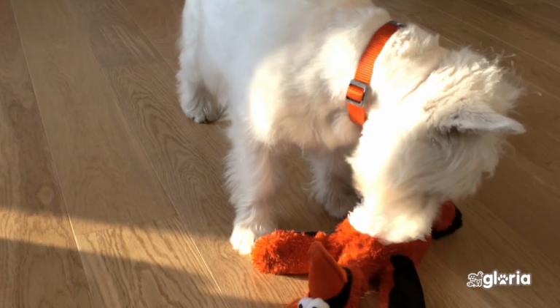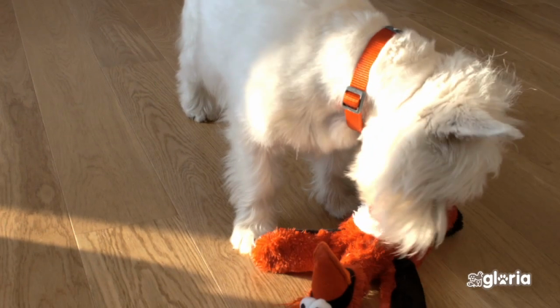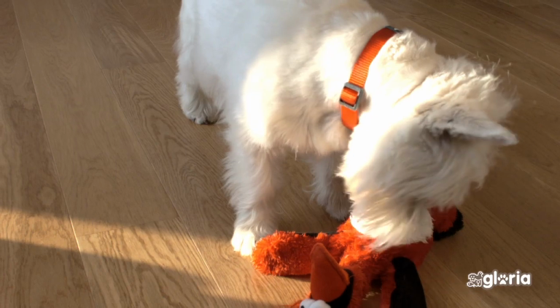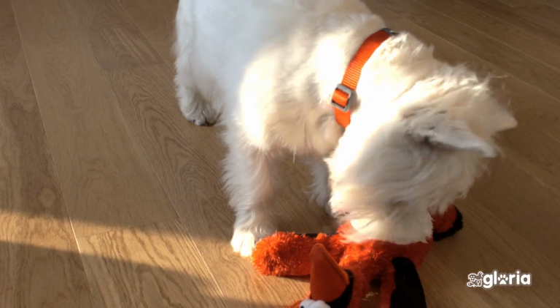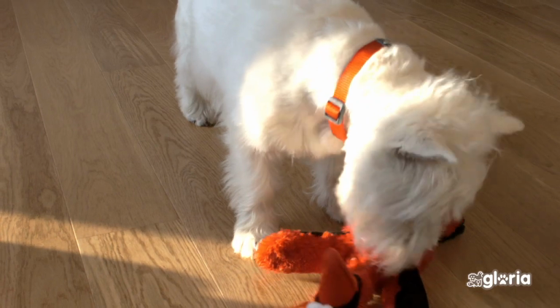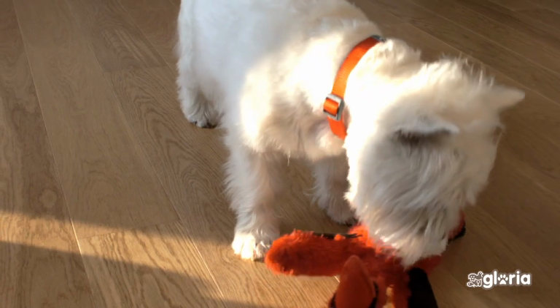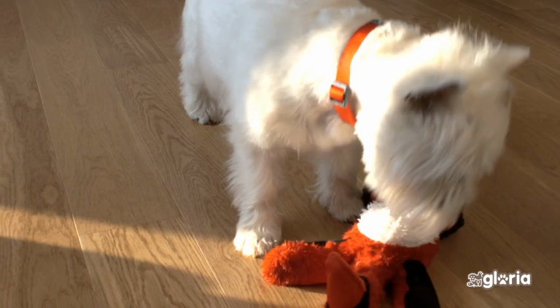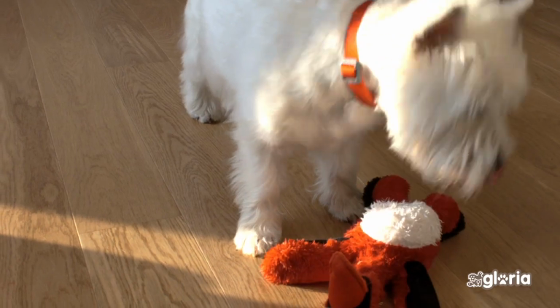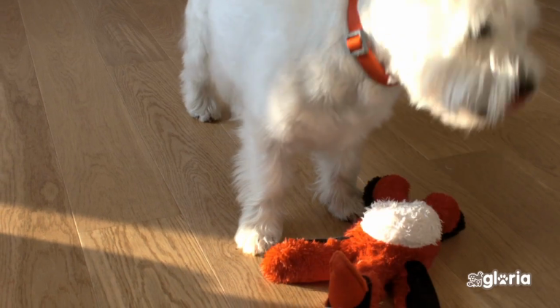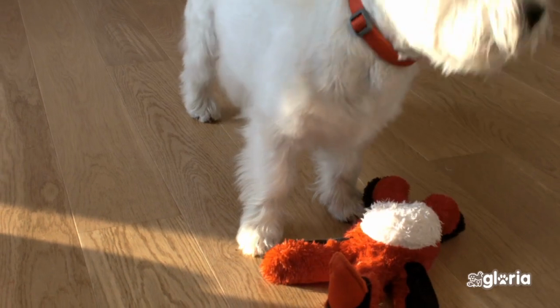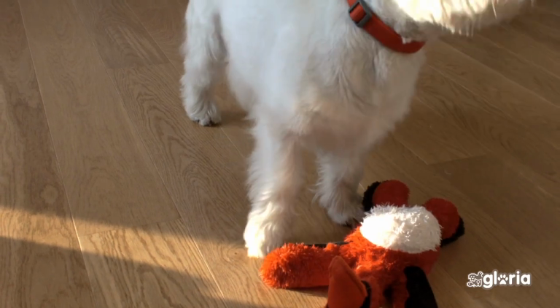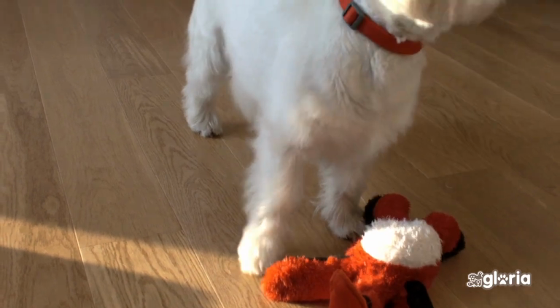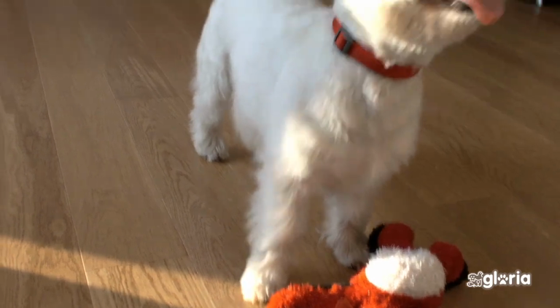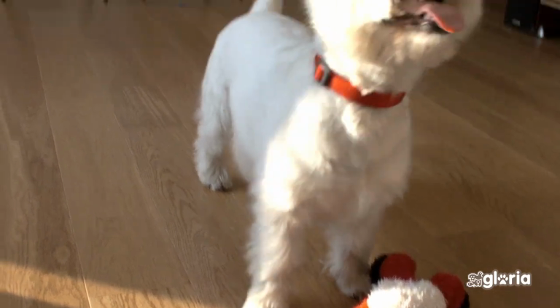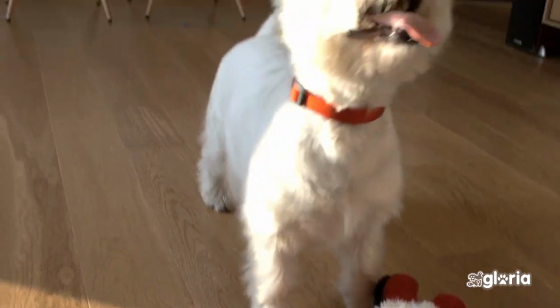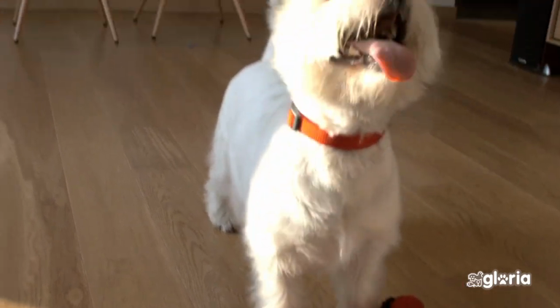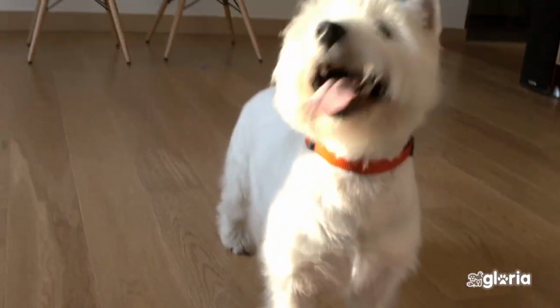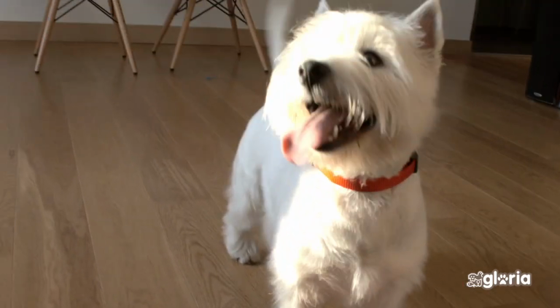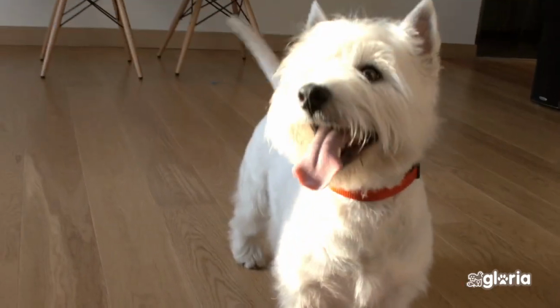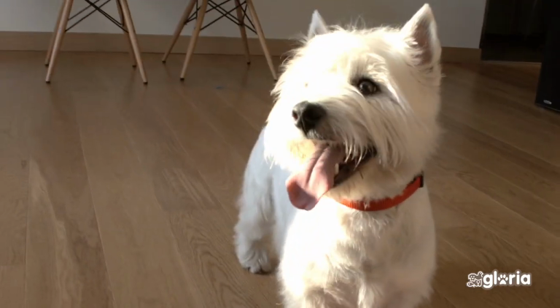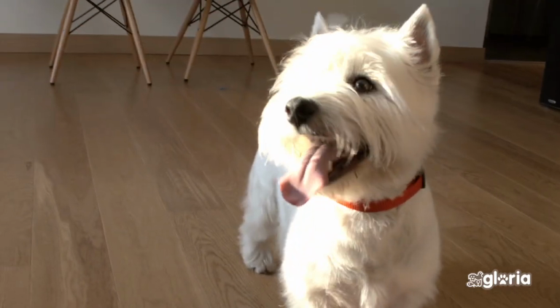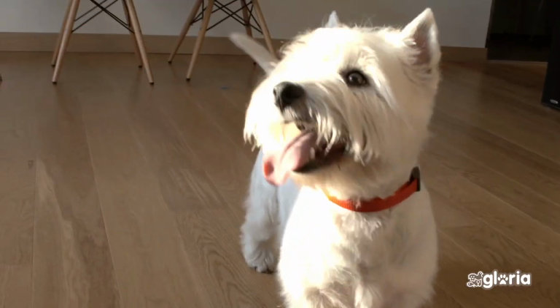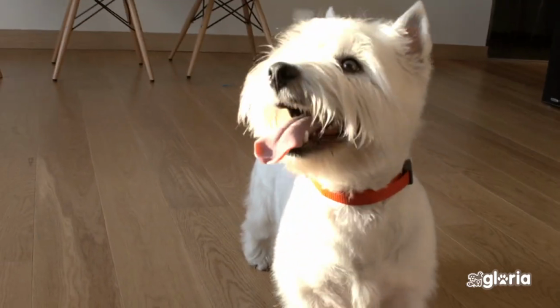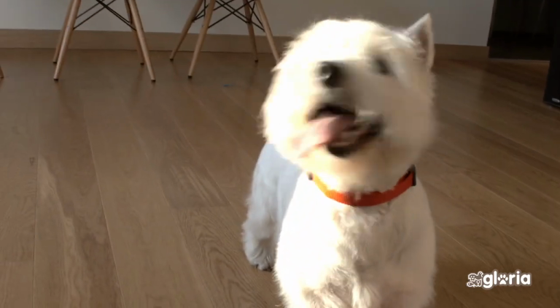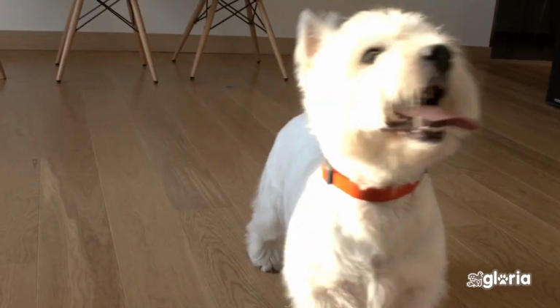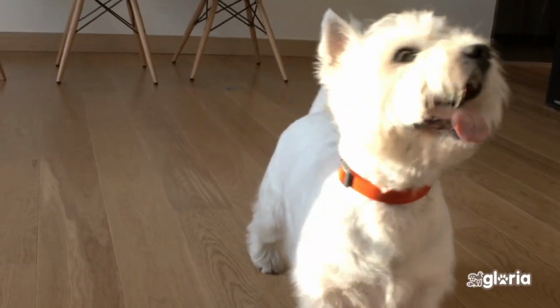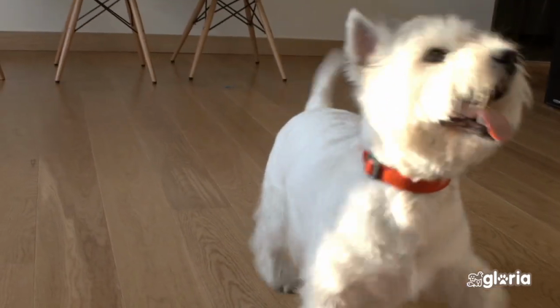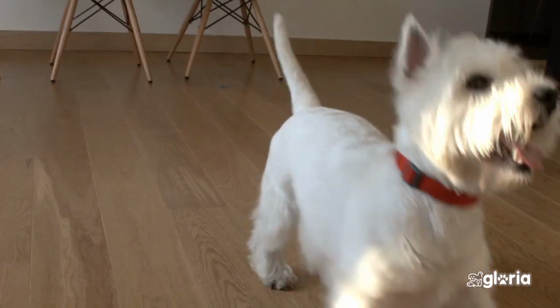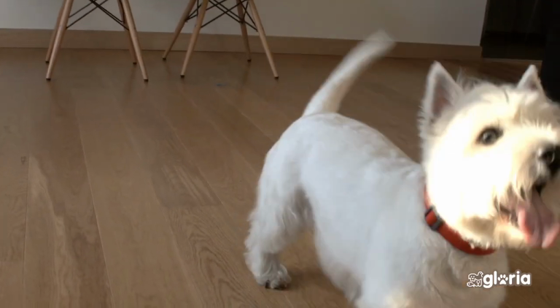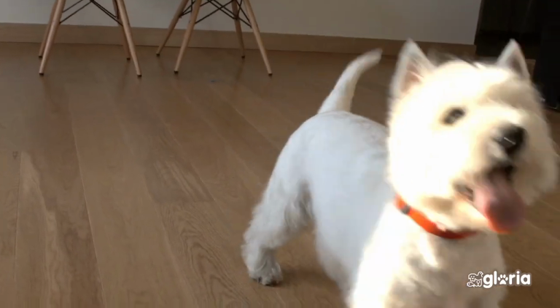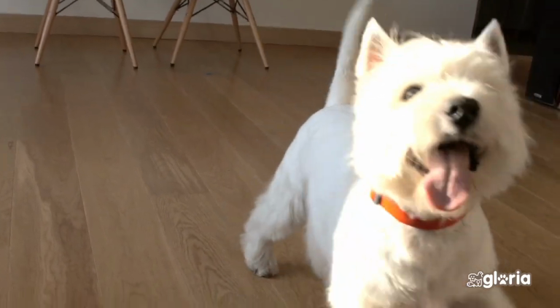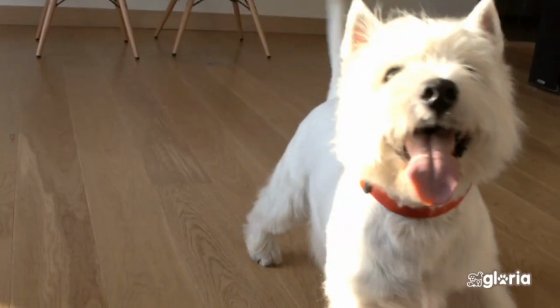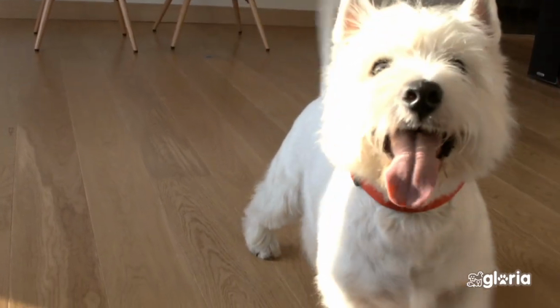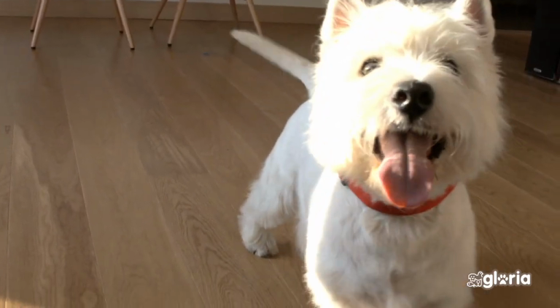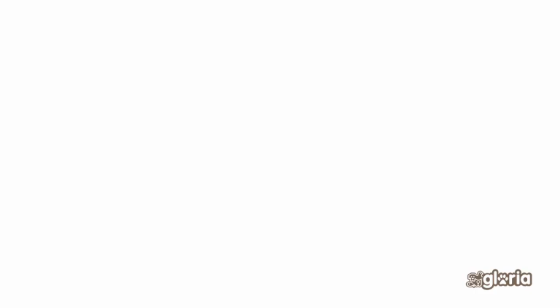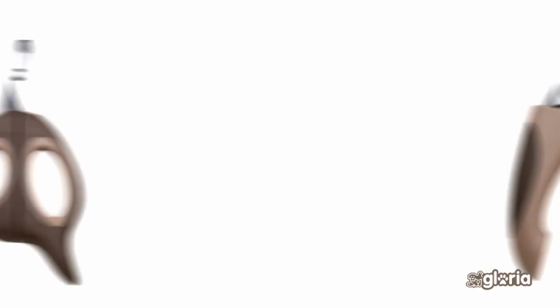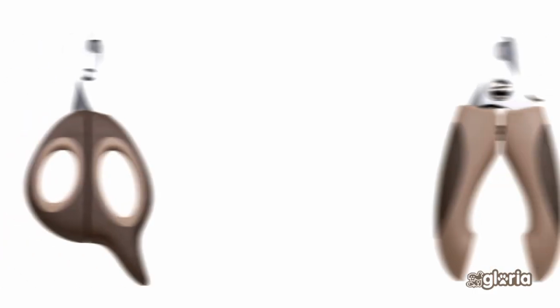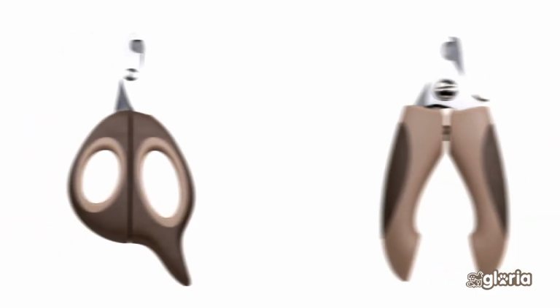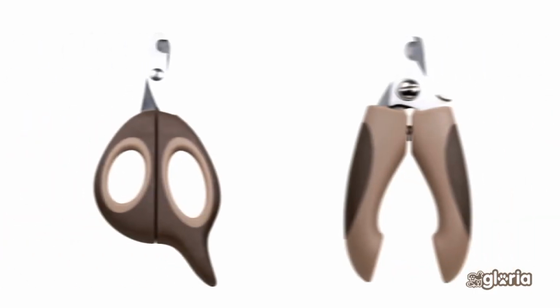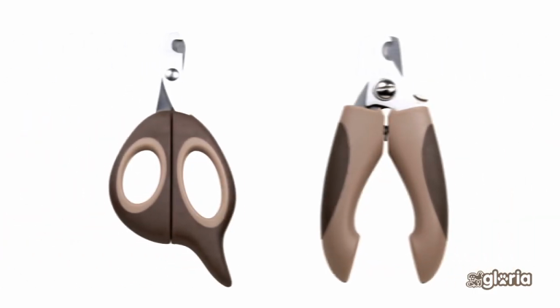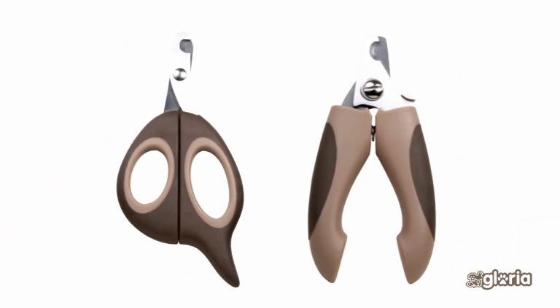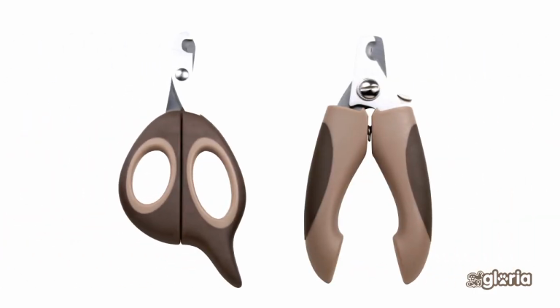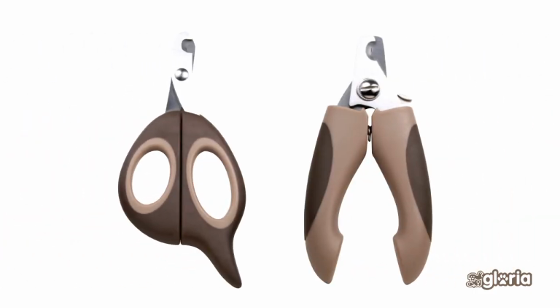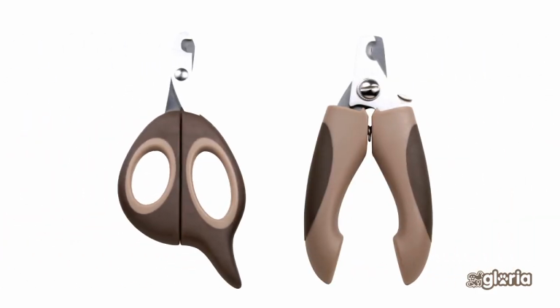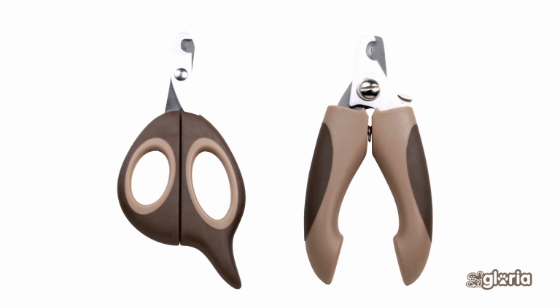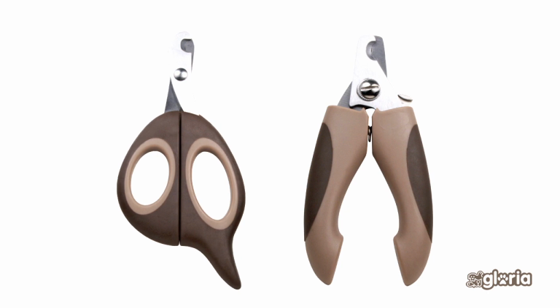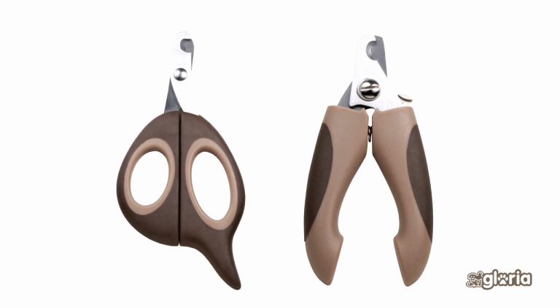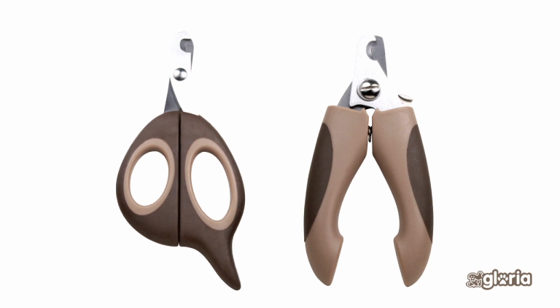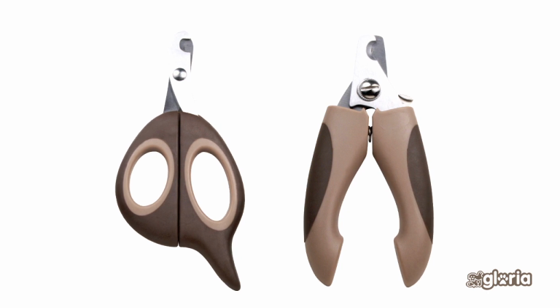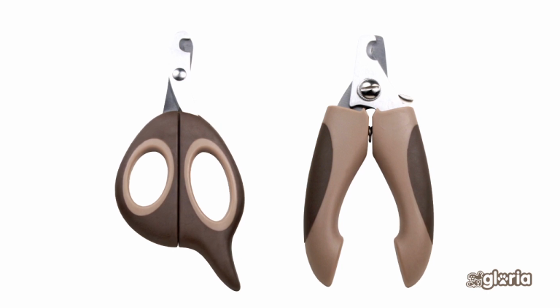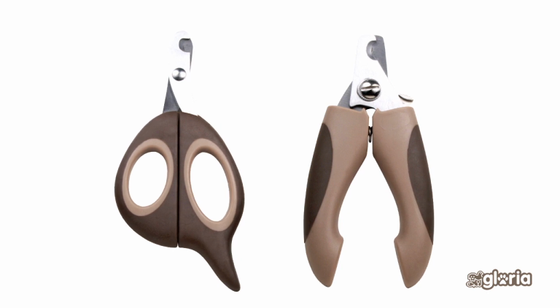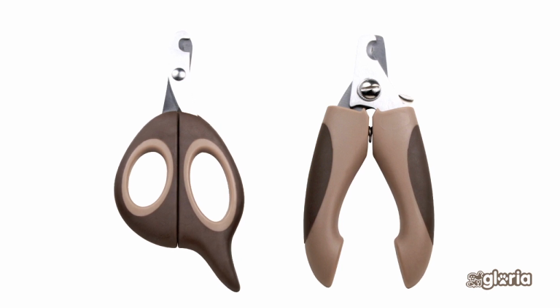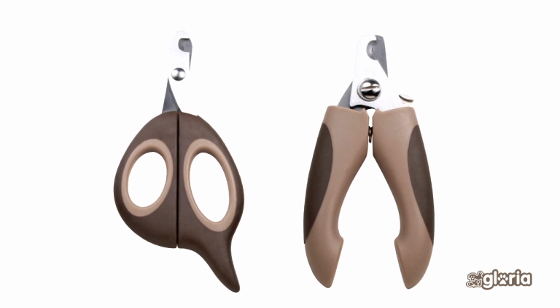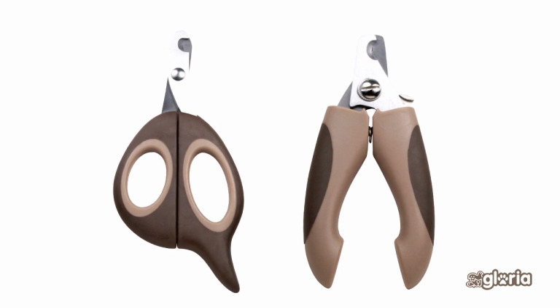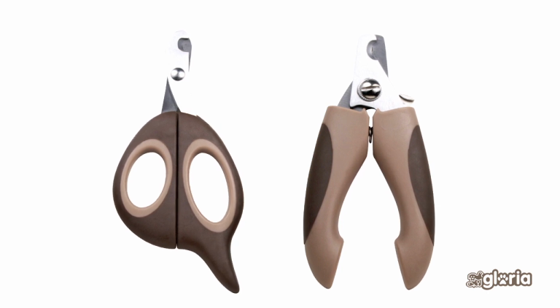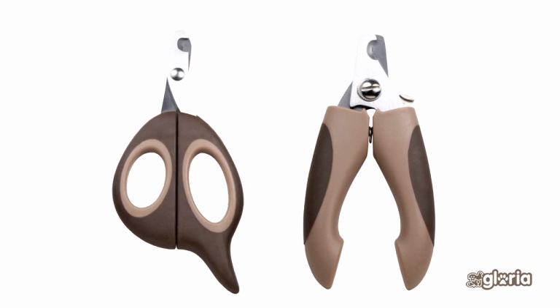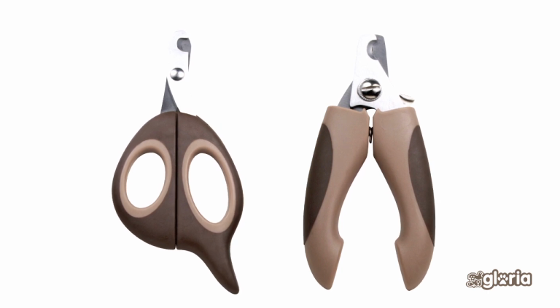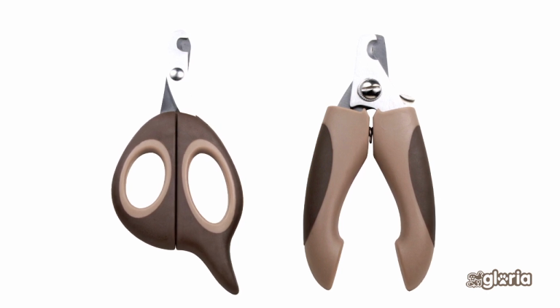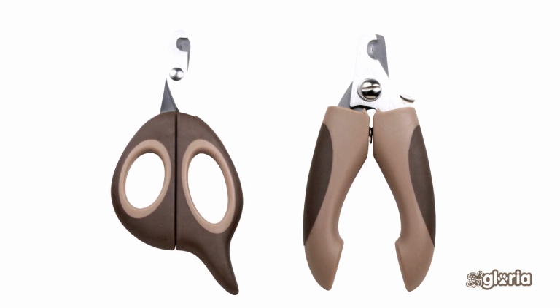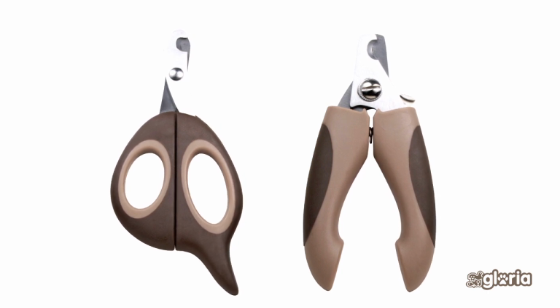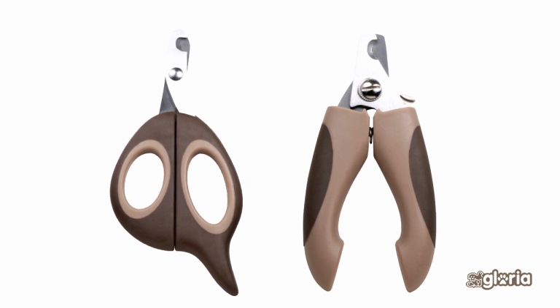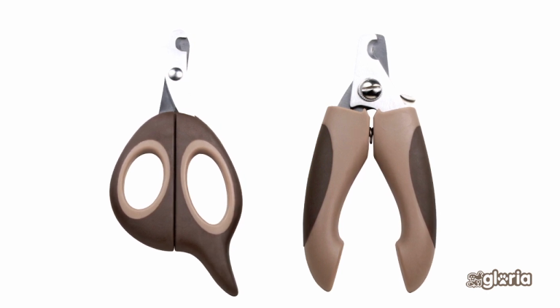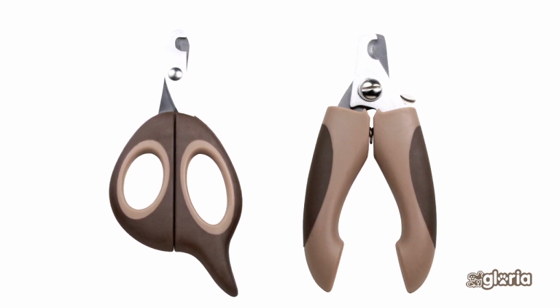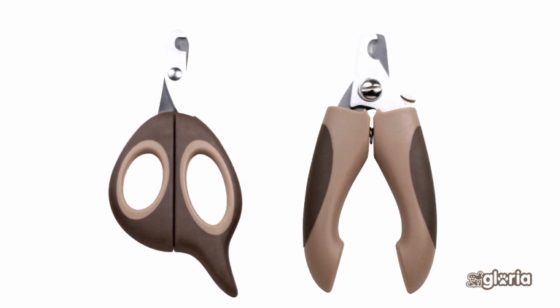Make sure you look for the dewclaw and cut the nail, because sometimes this can cause problems and become embedded in the skin.